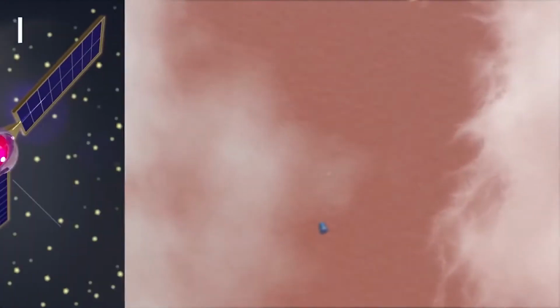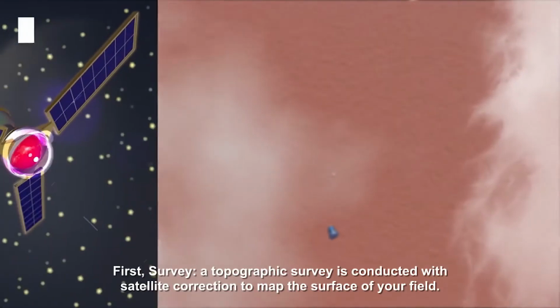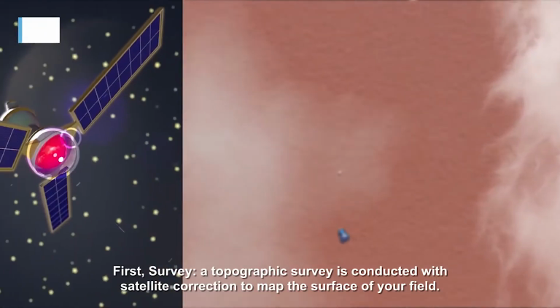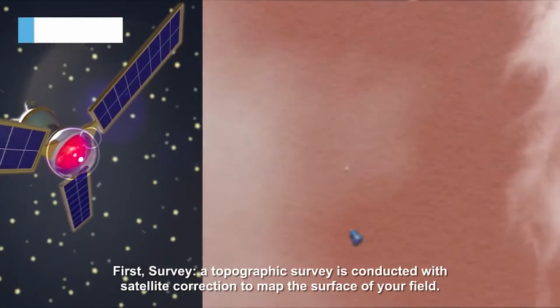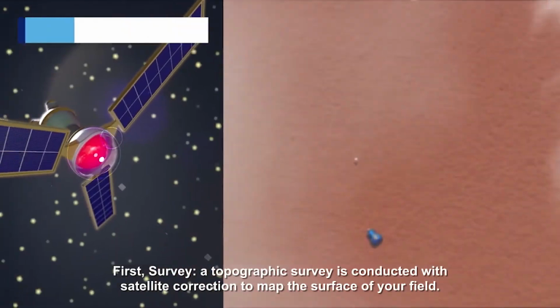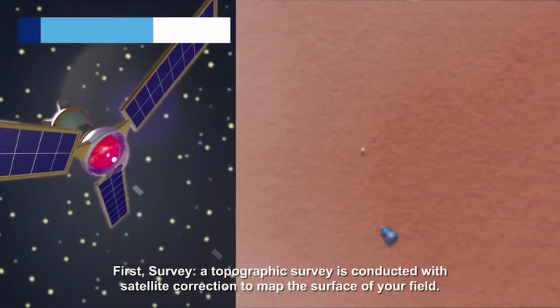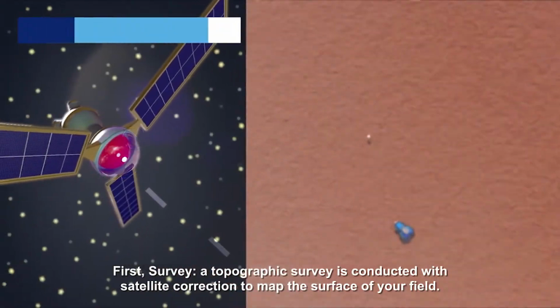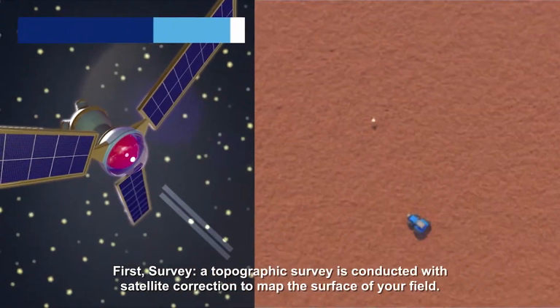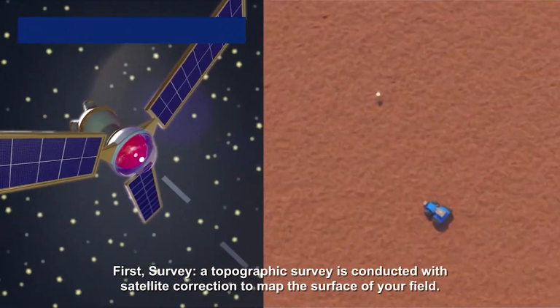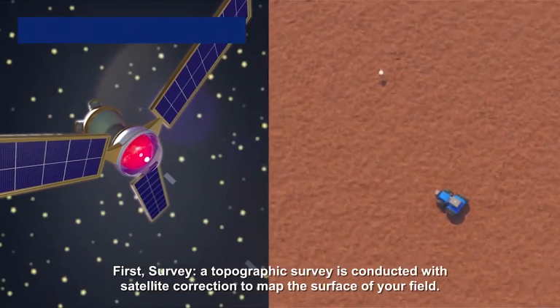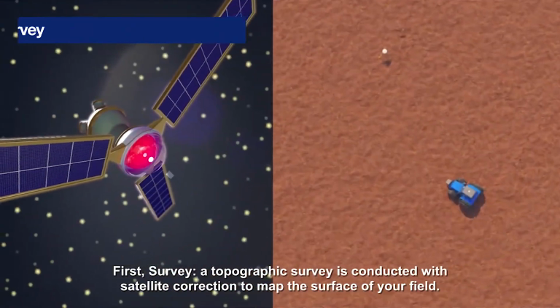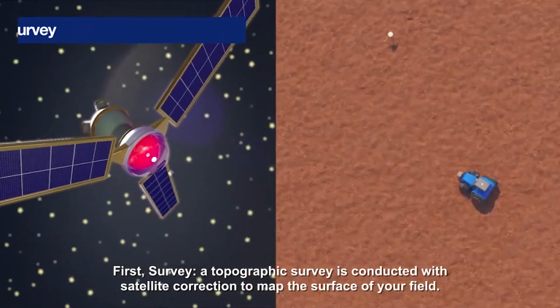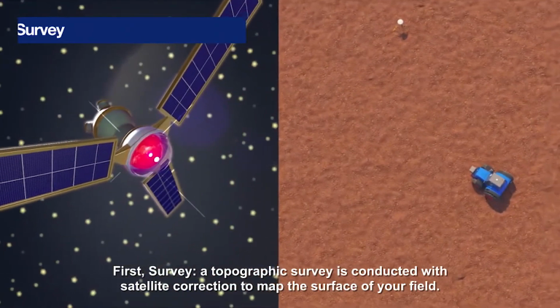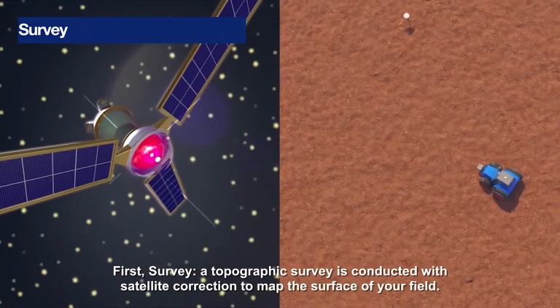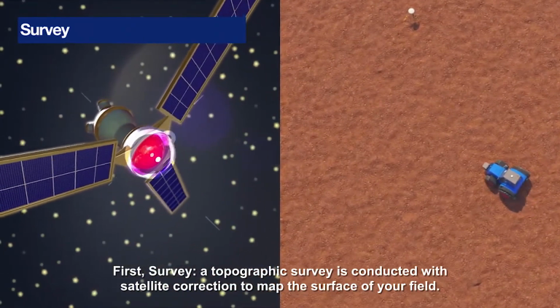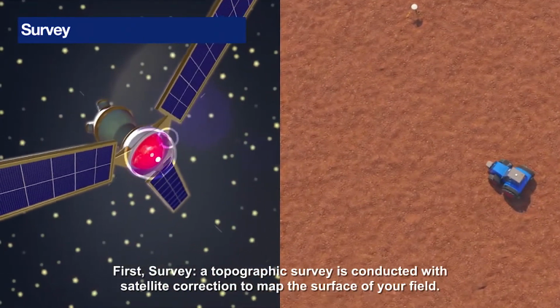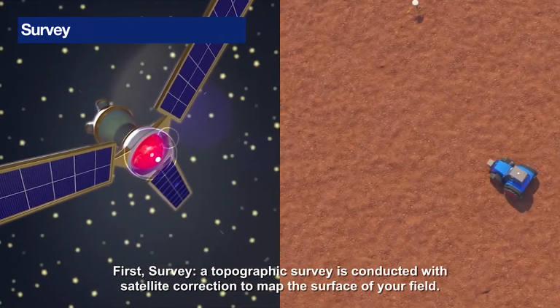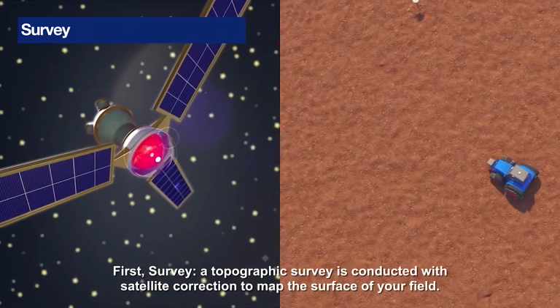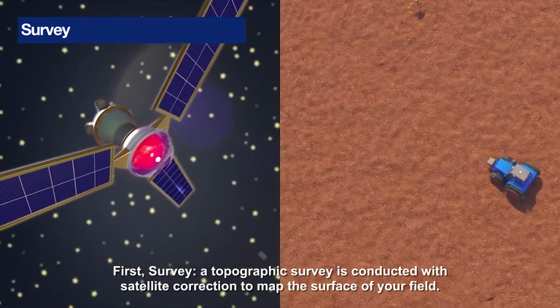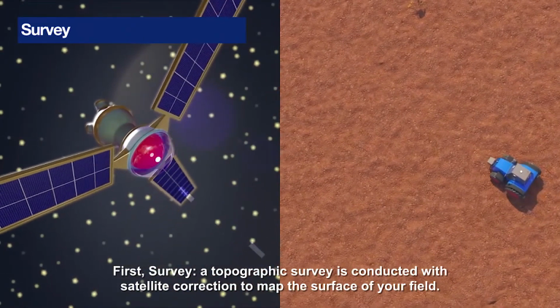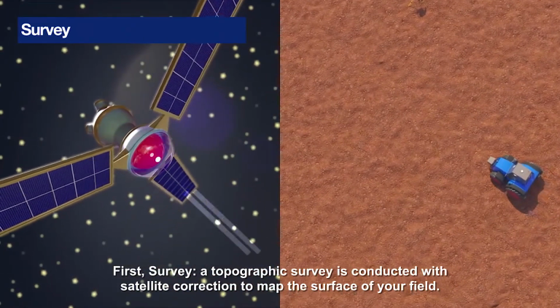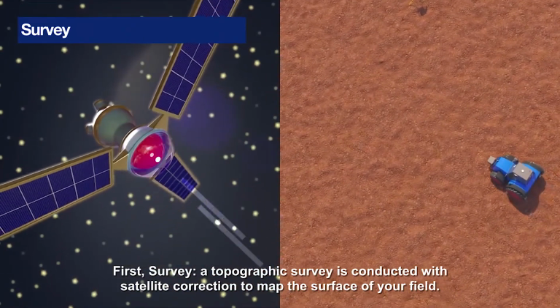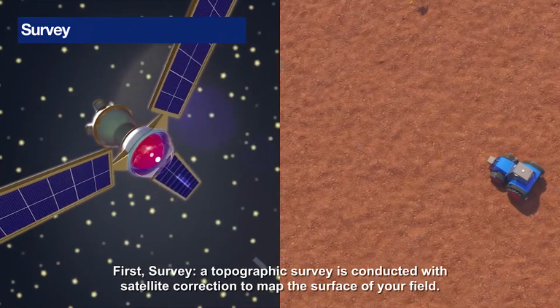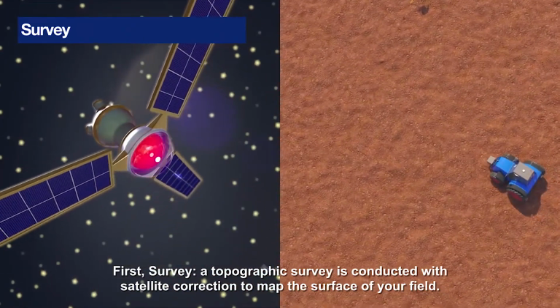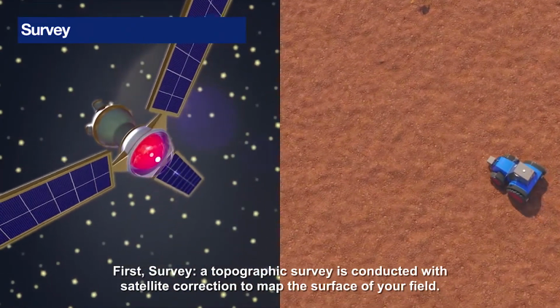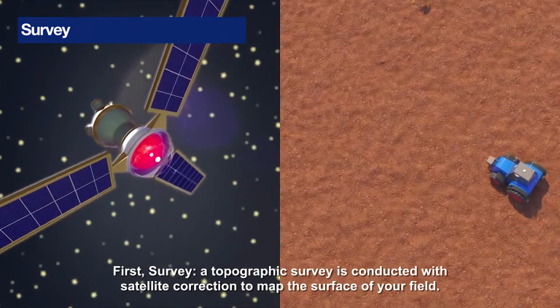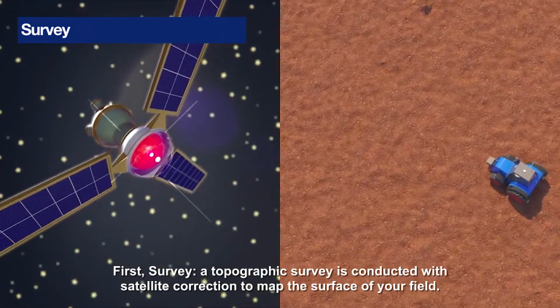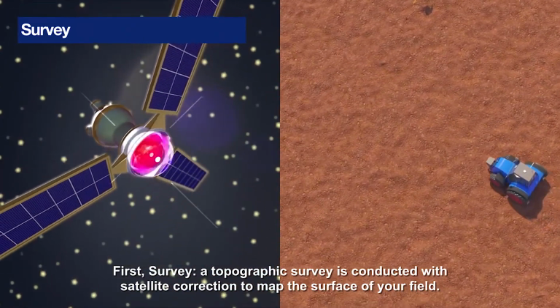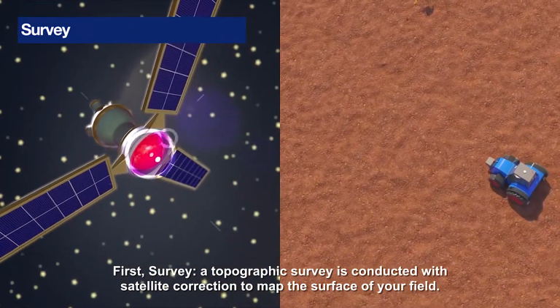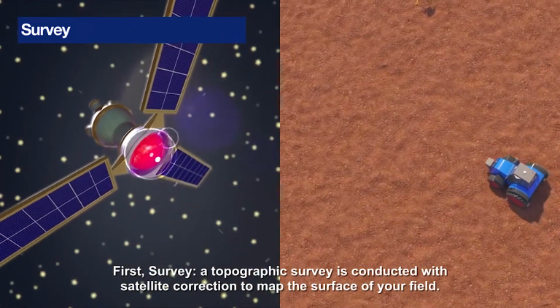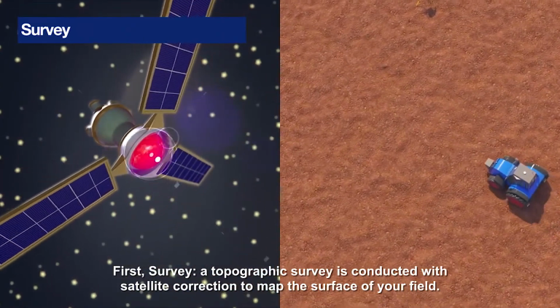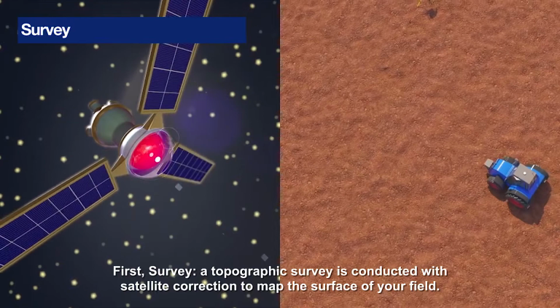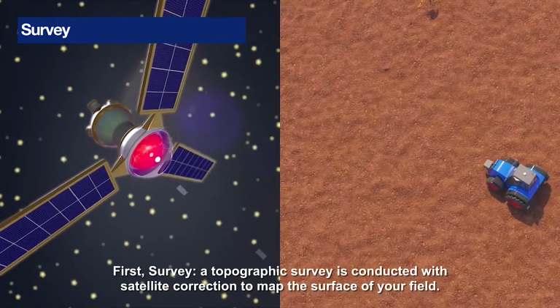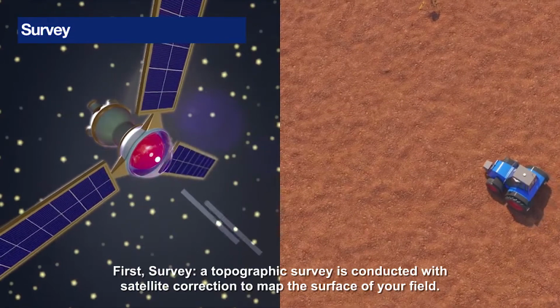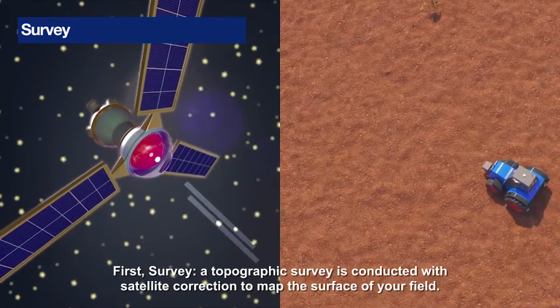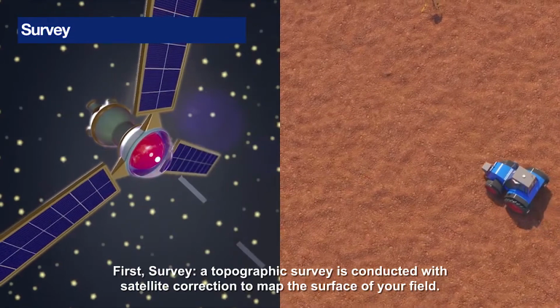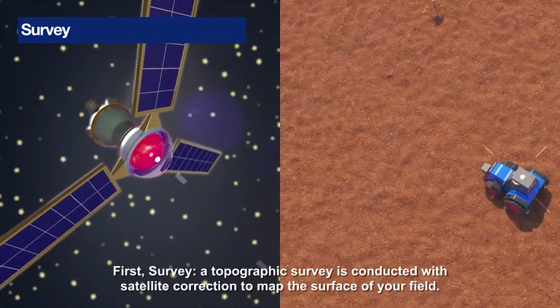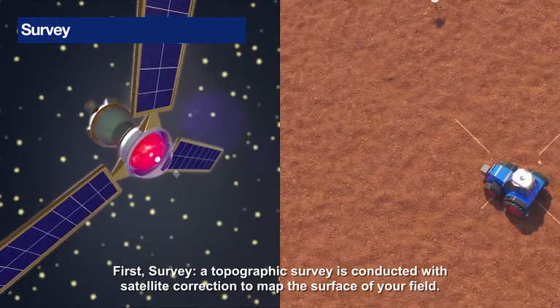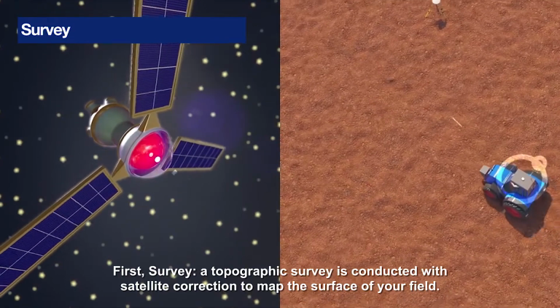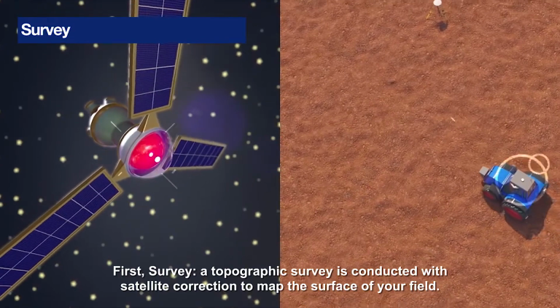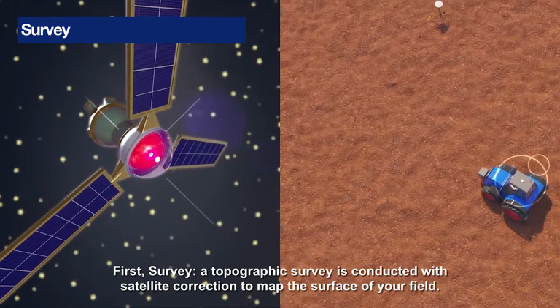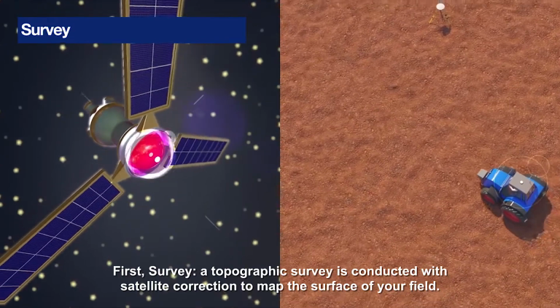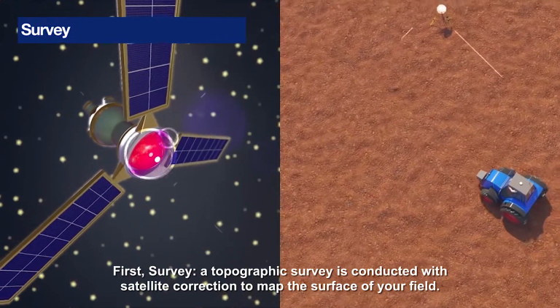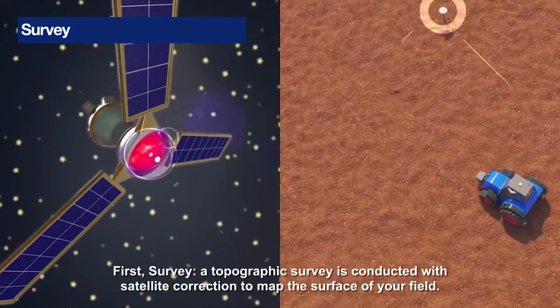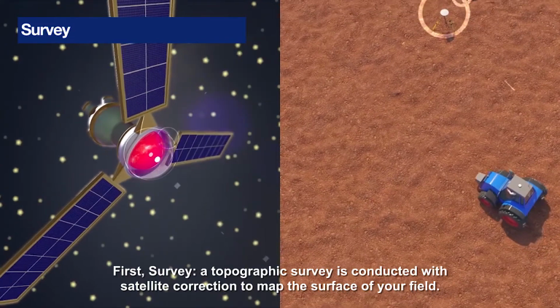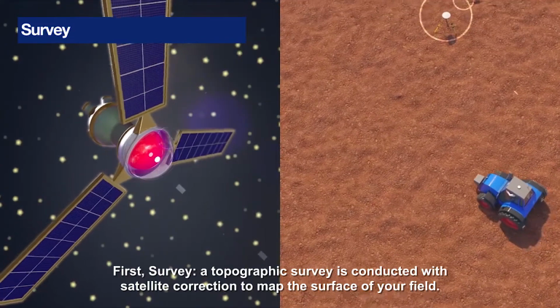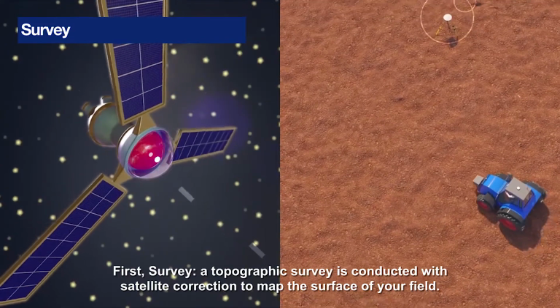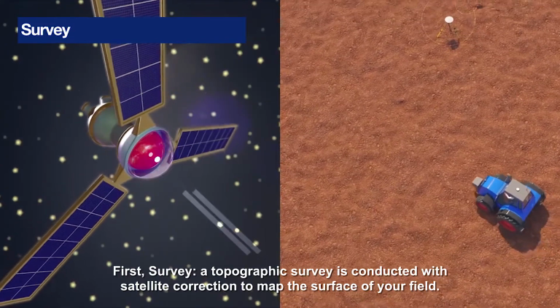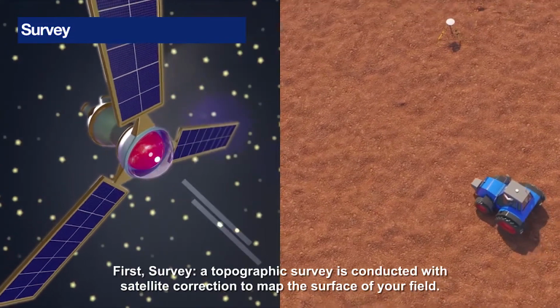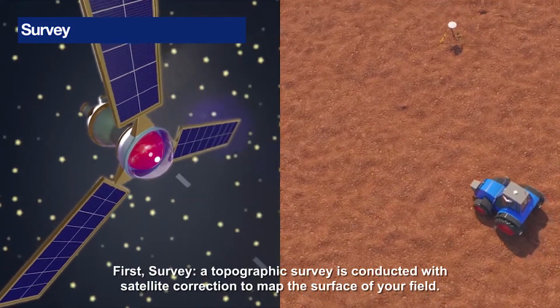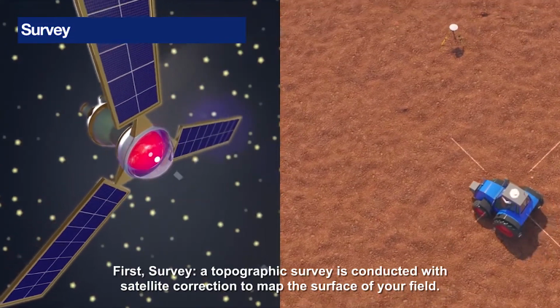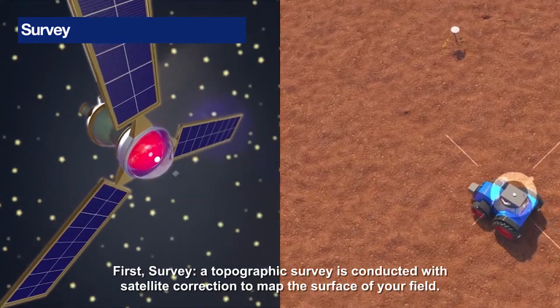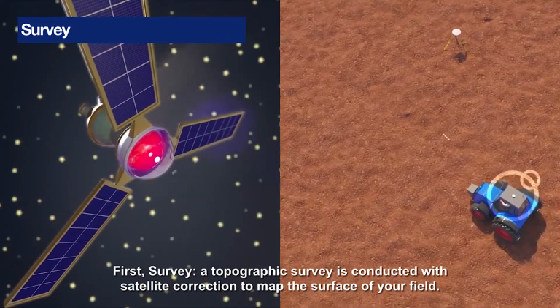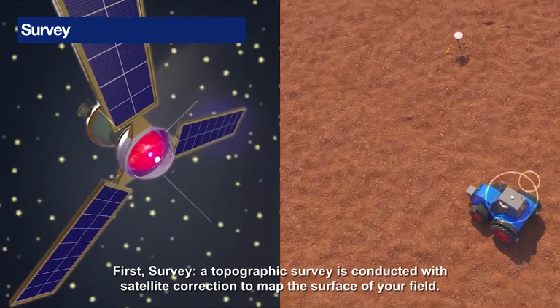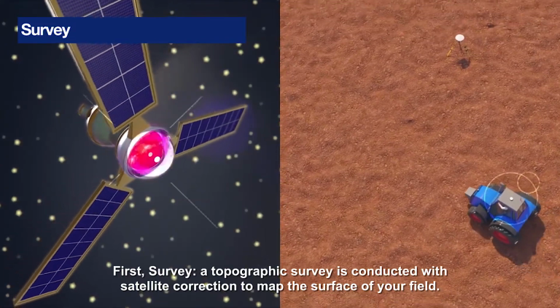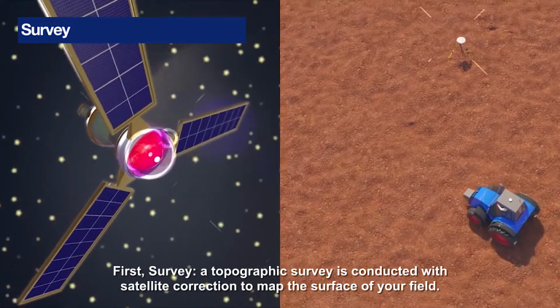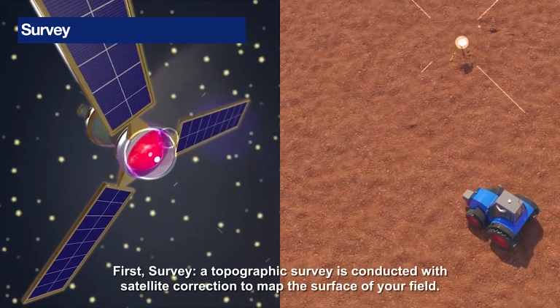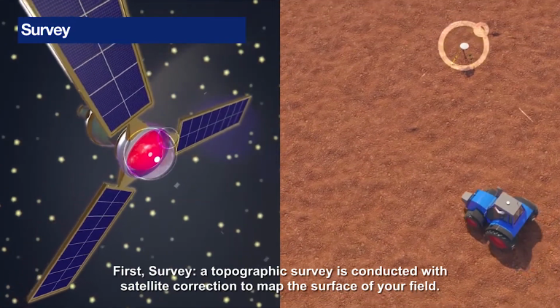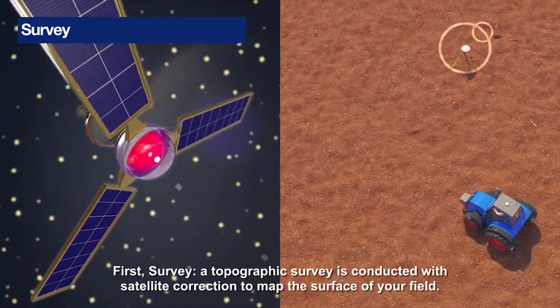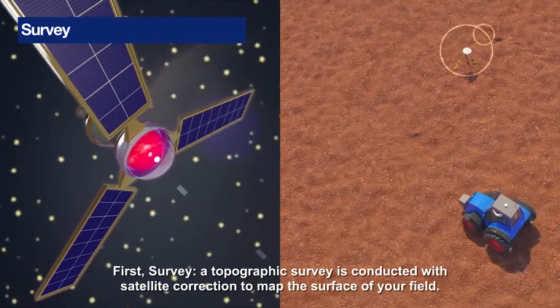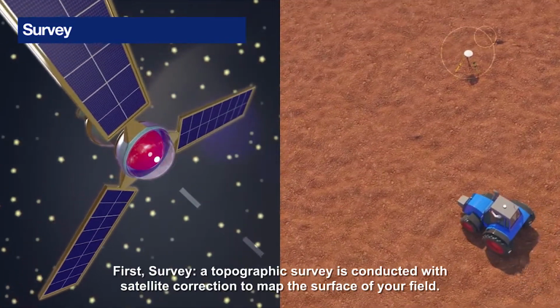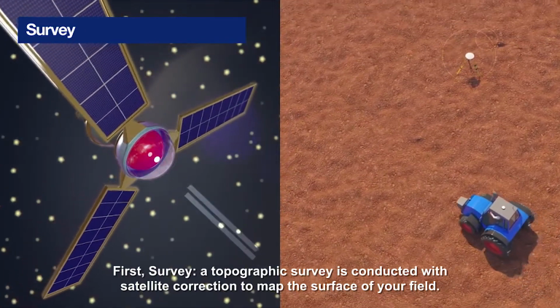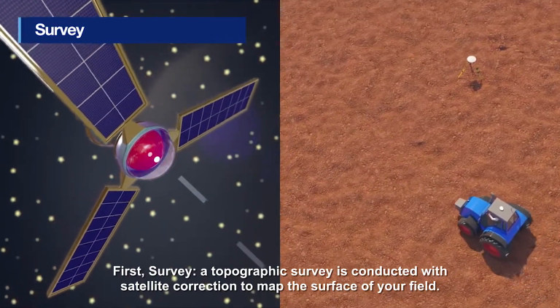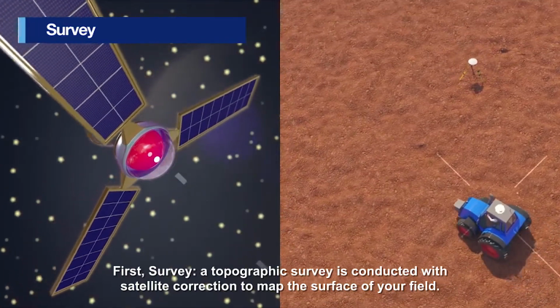First, survey. A topographic survey is conducted with satellite correction to map the surface of your field.